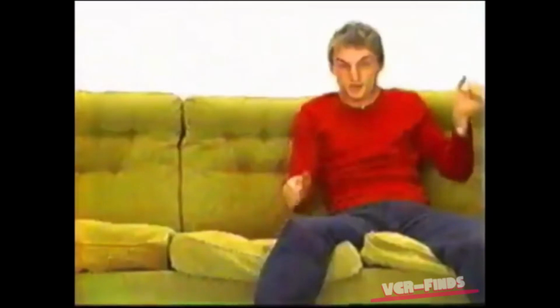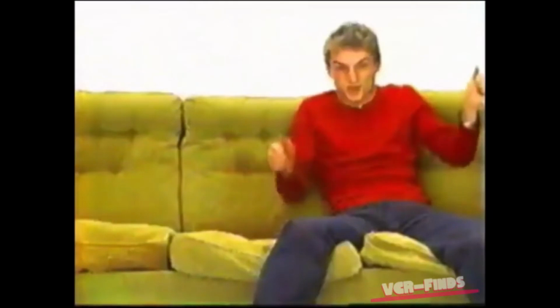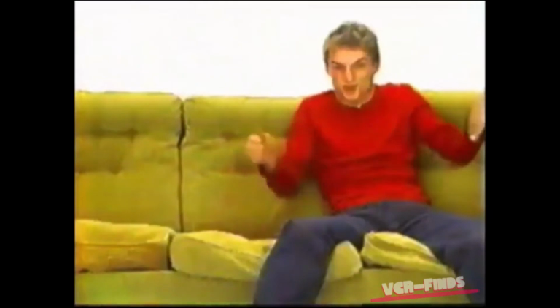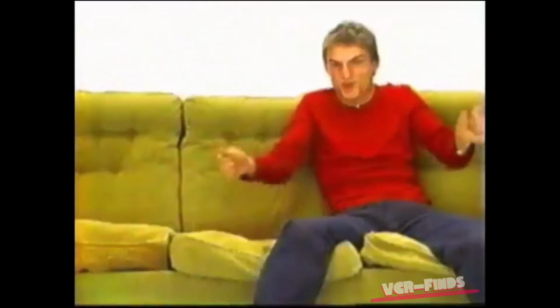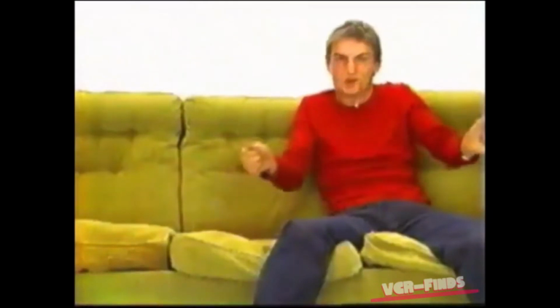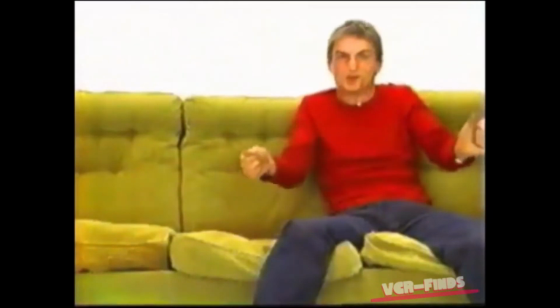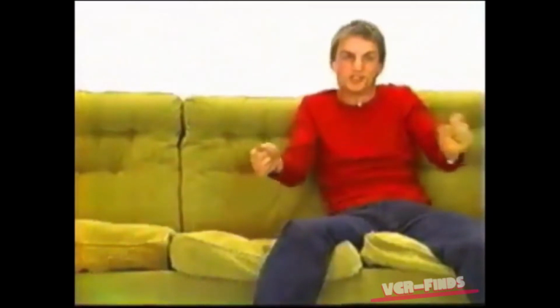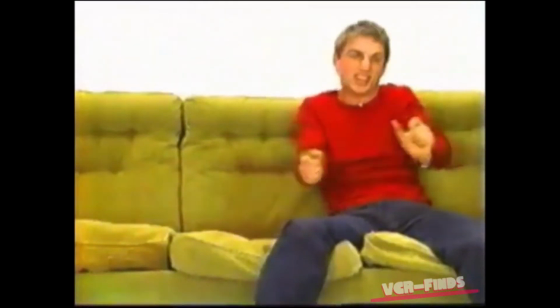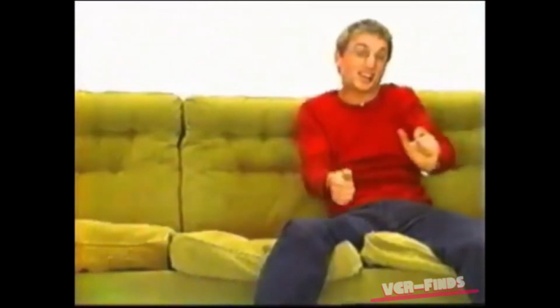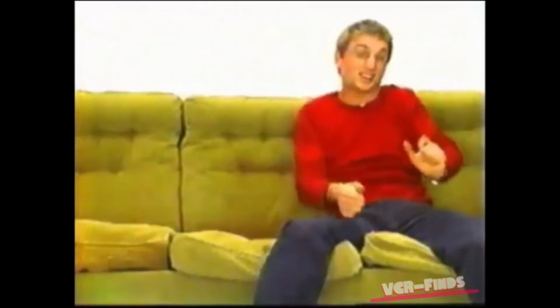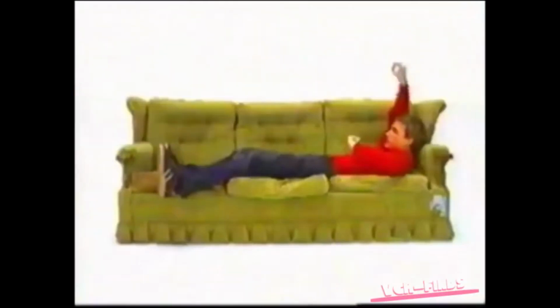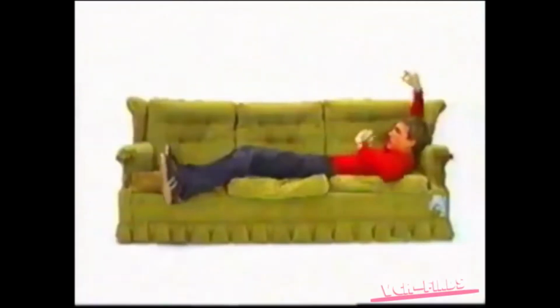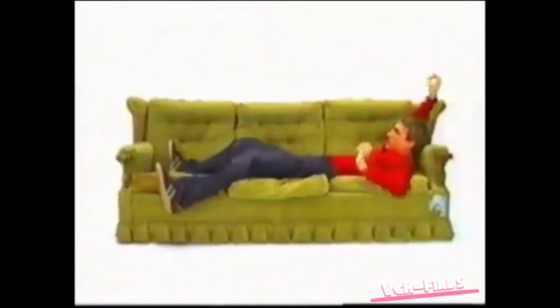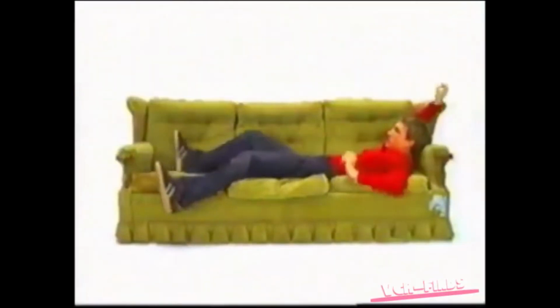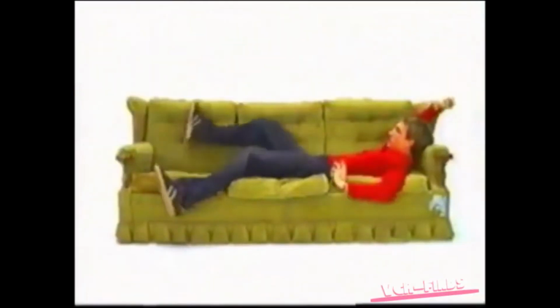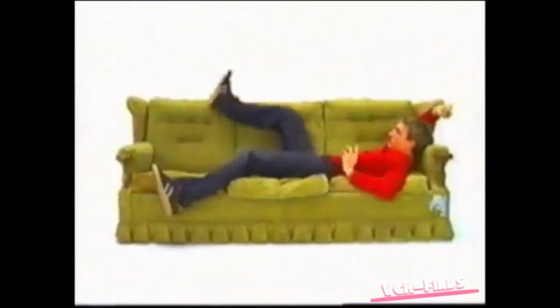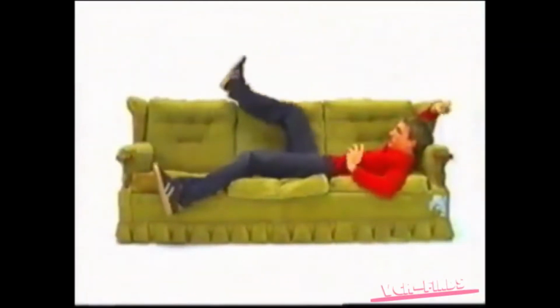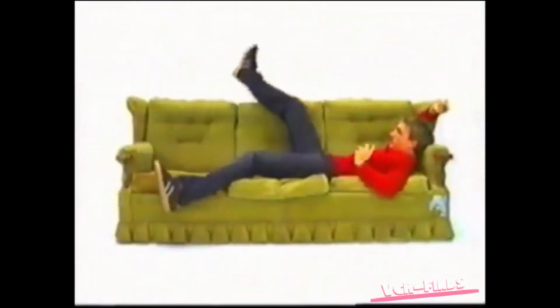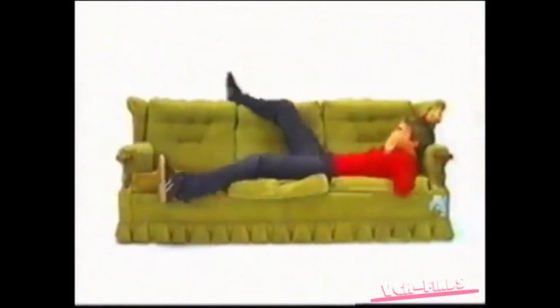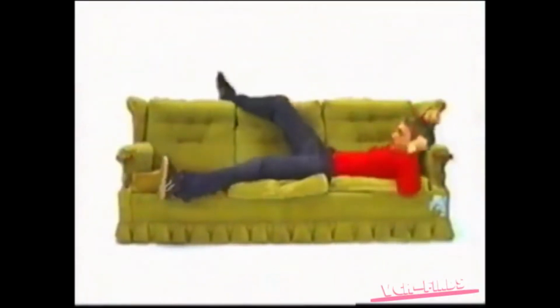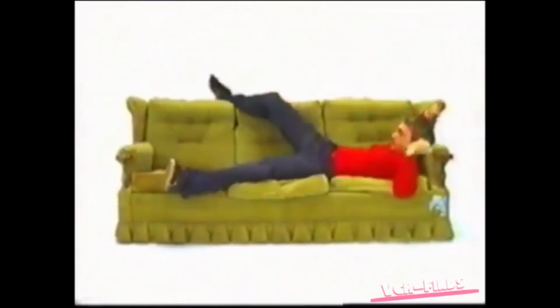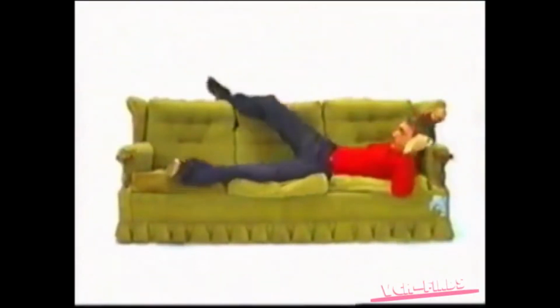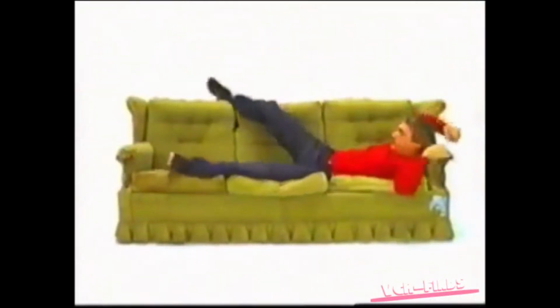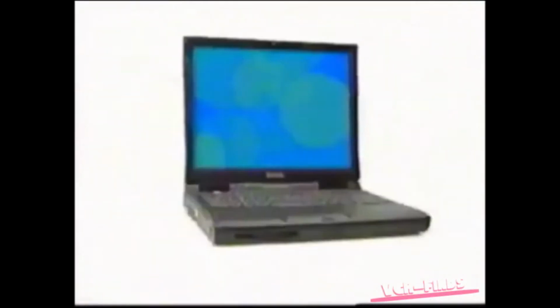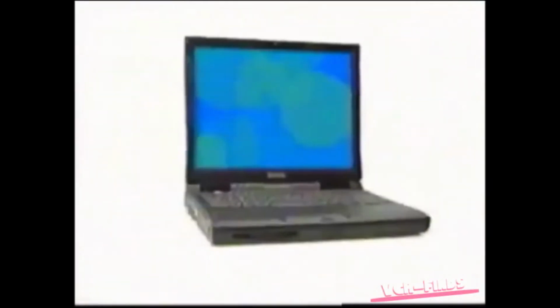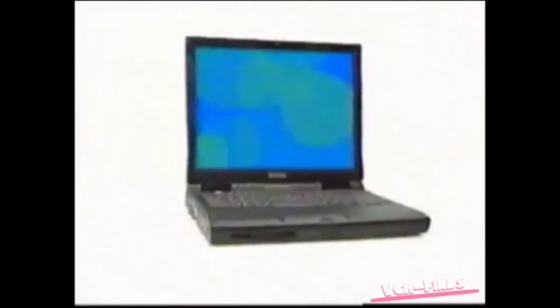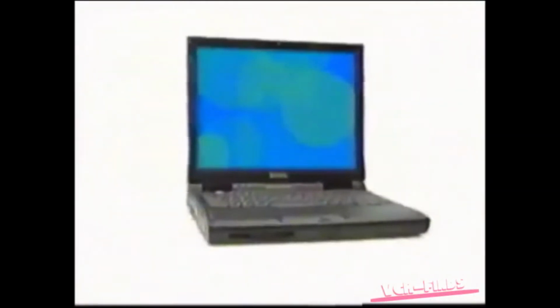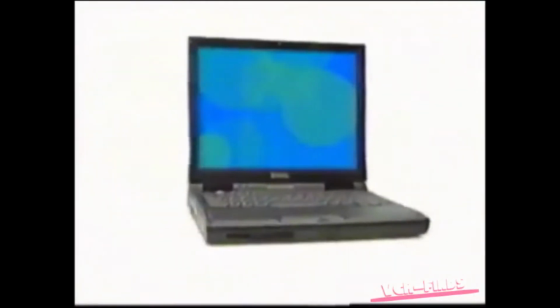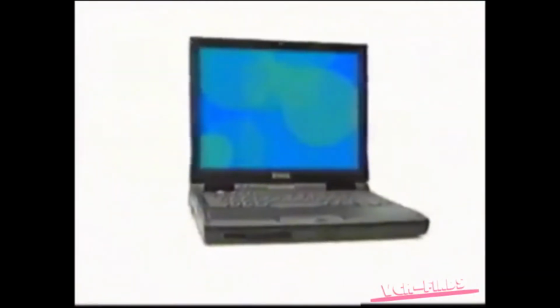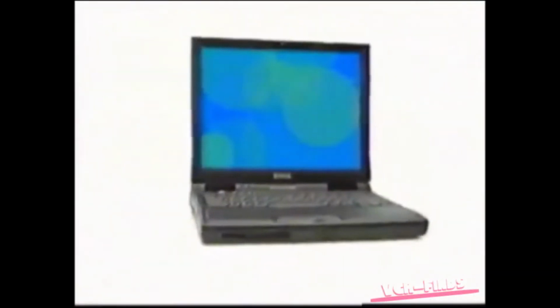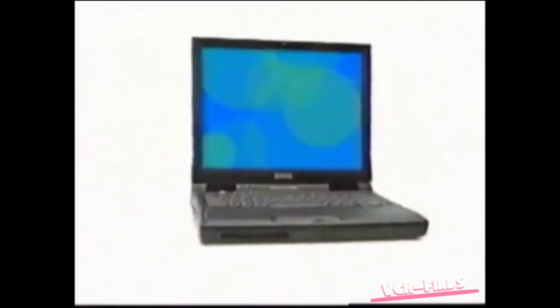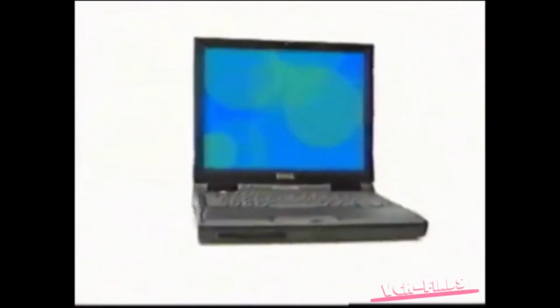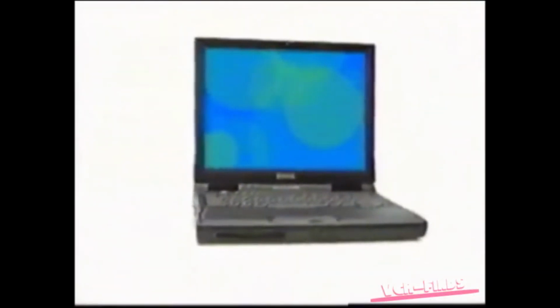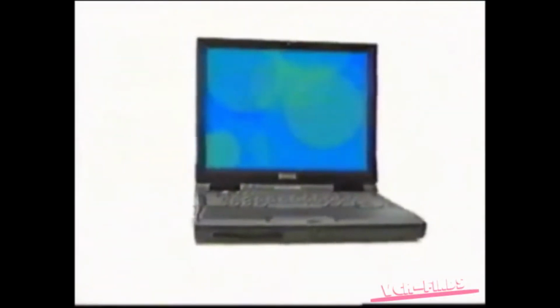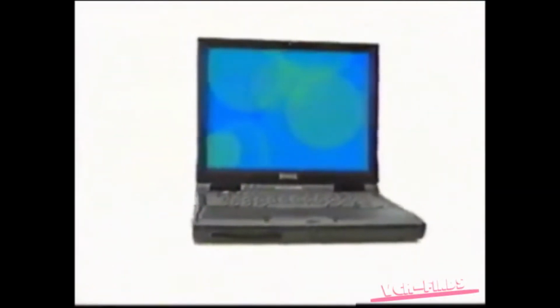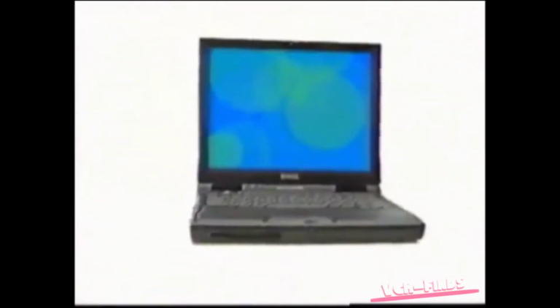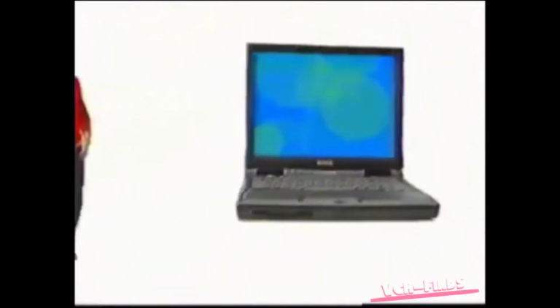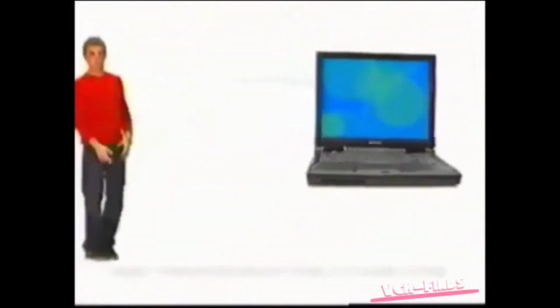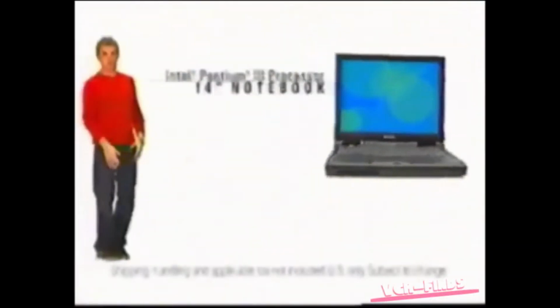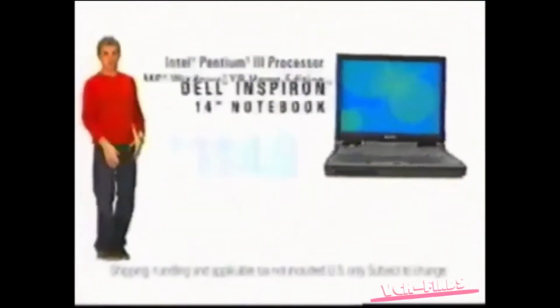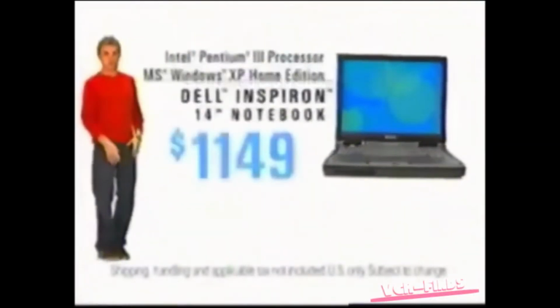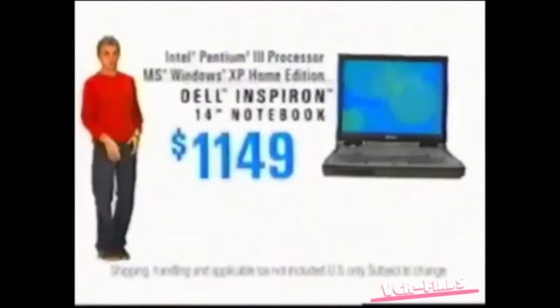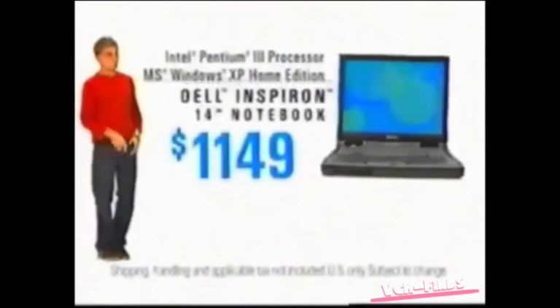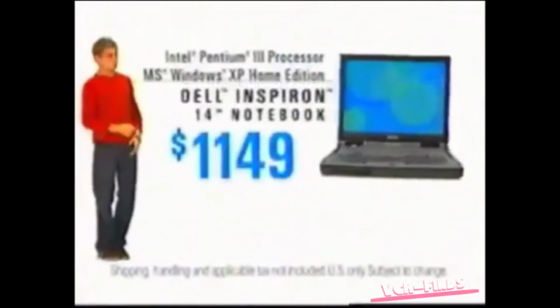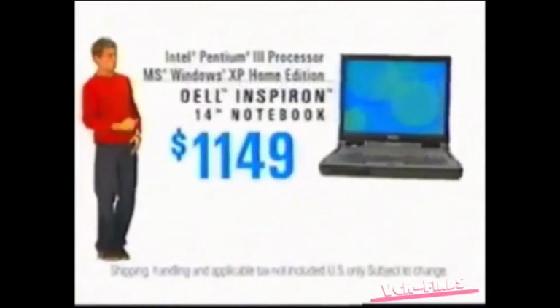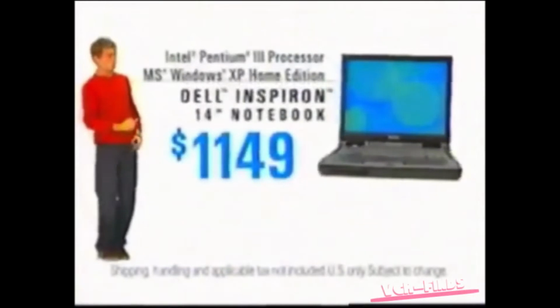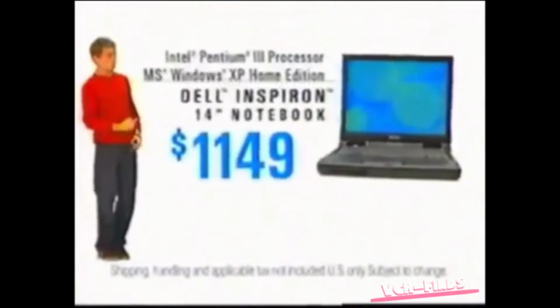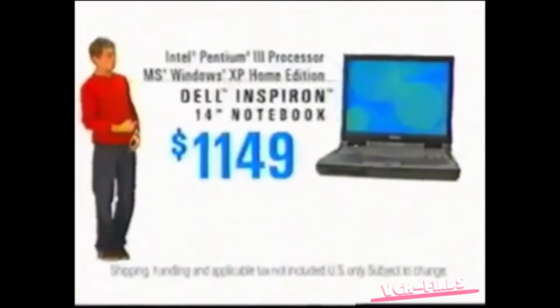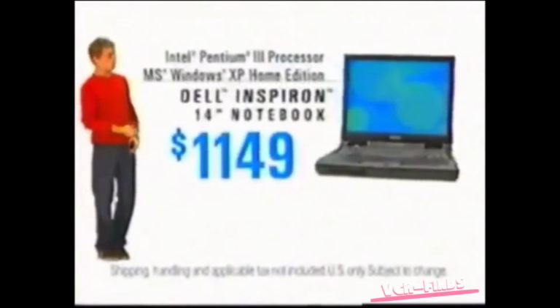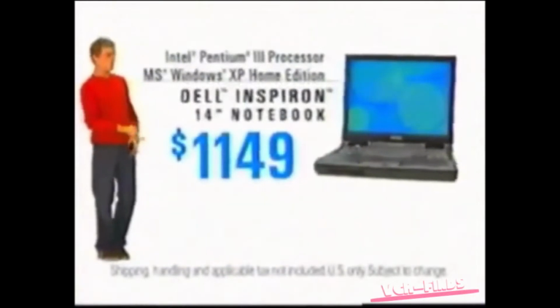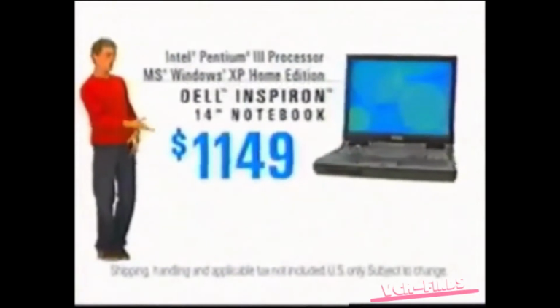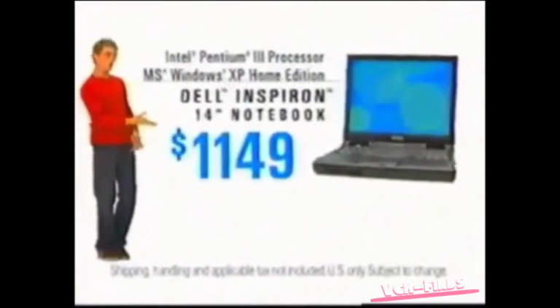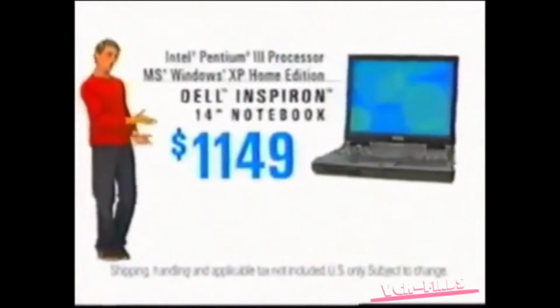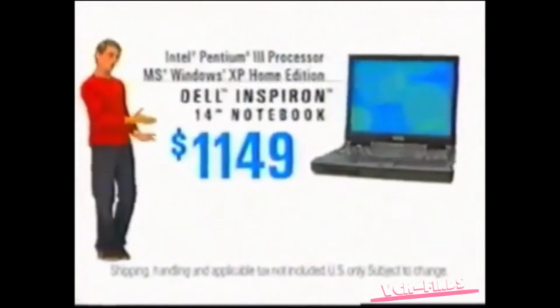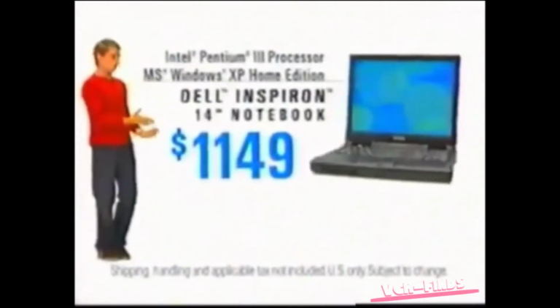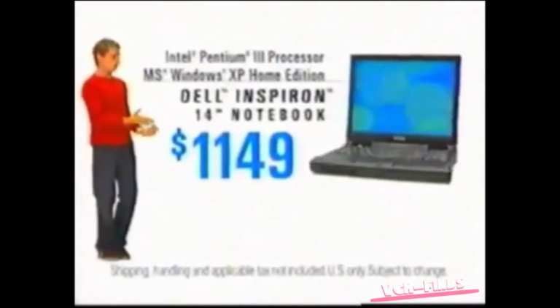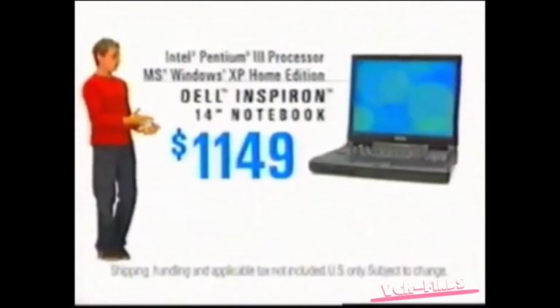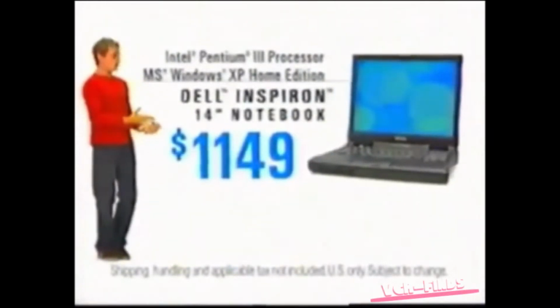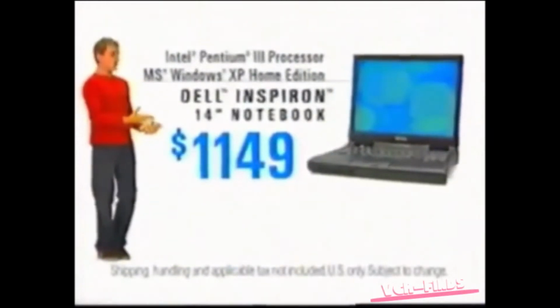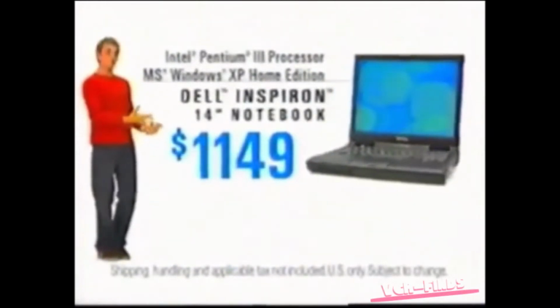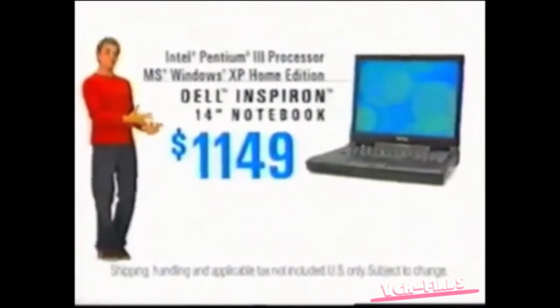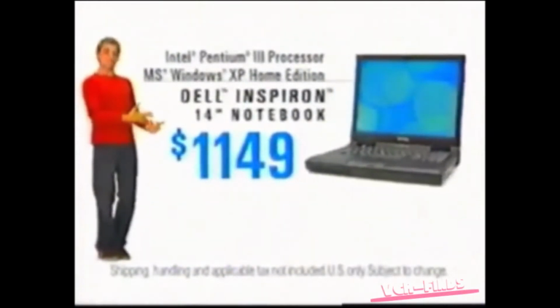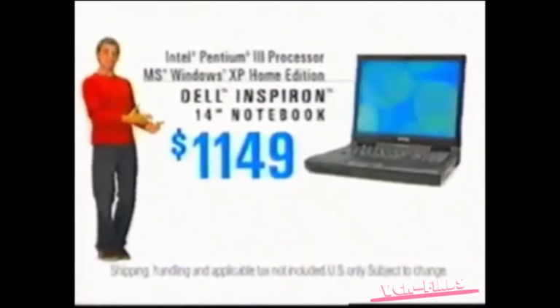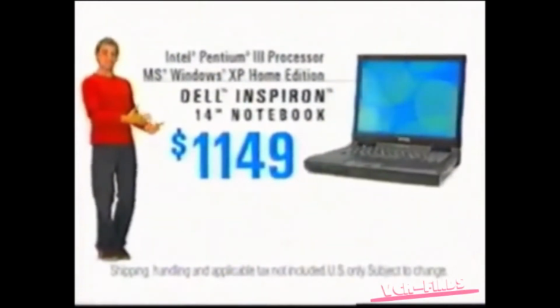You're the more mobile type, not a couch potato? You can get a Dell notebook with the Intel Pentium 3 processor for $11.49.